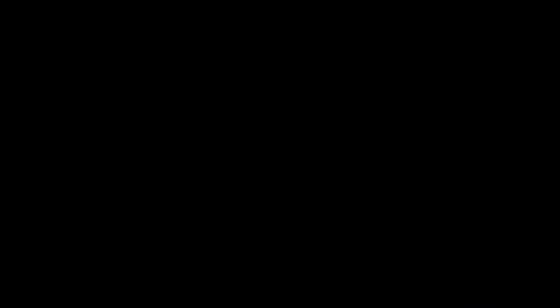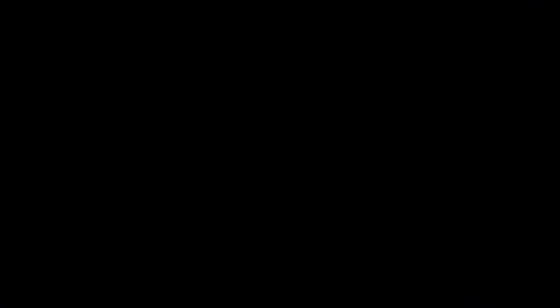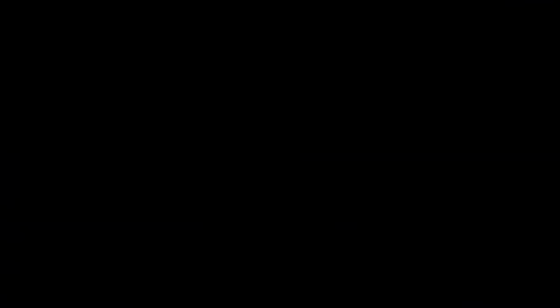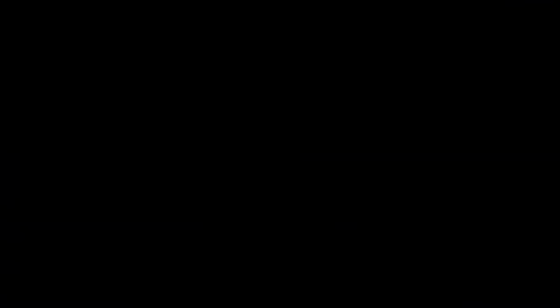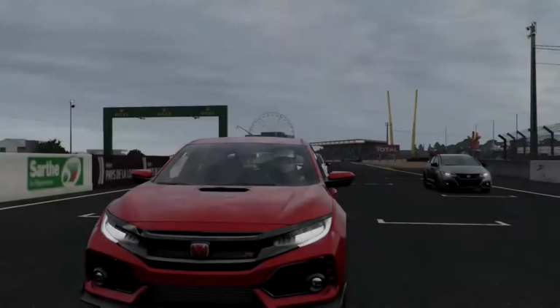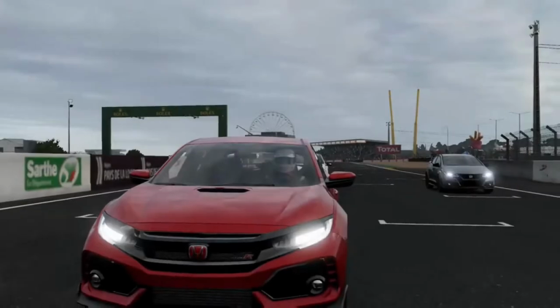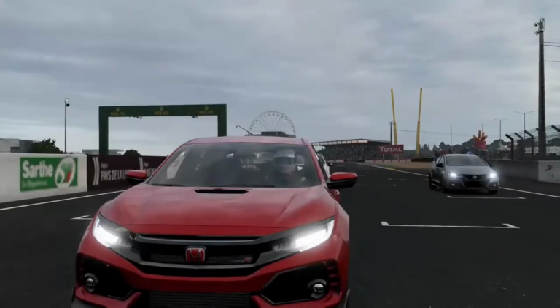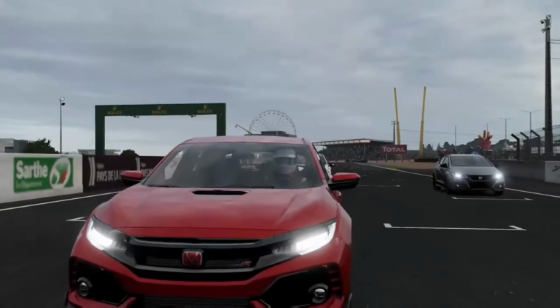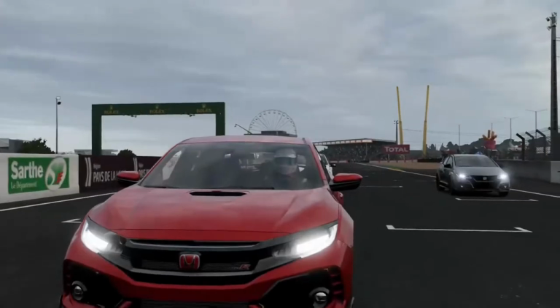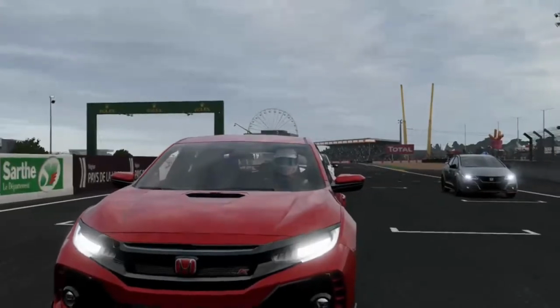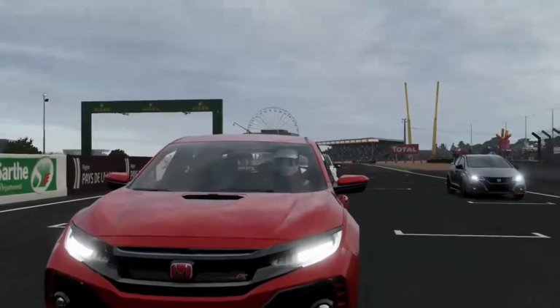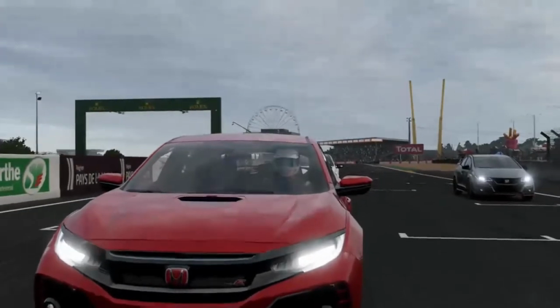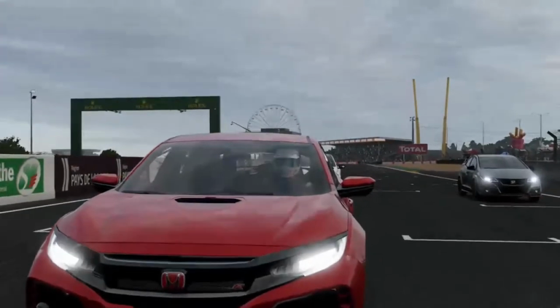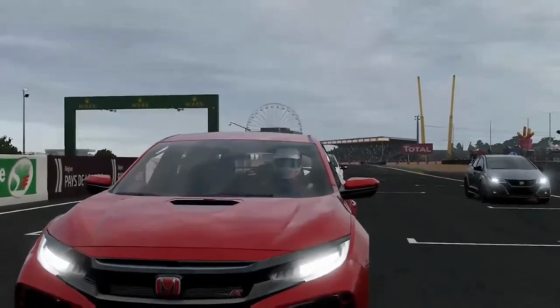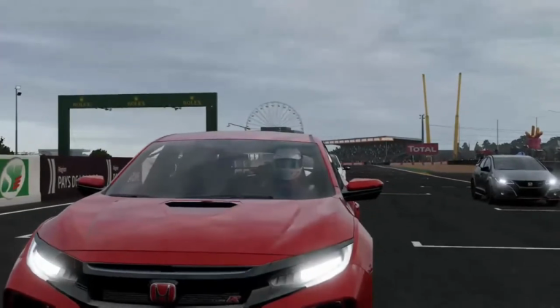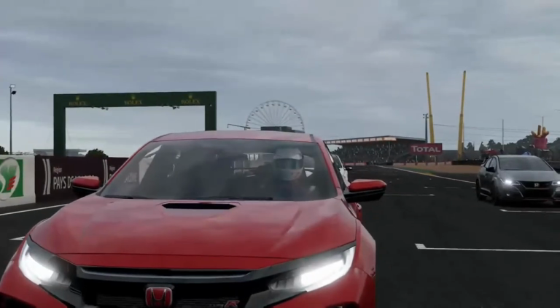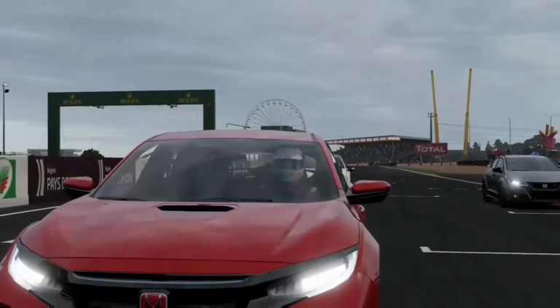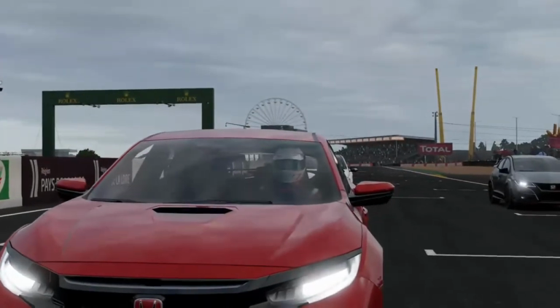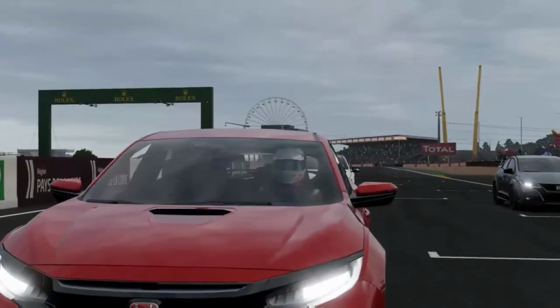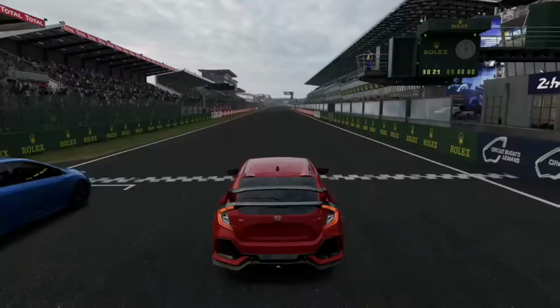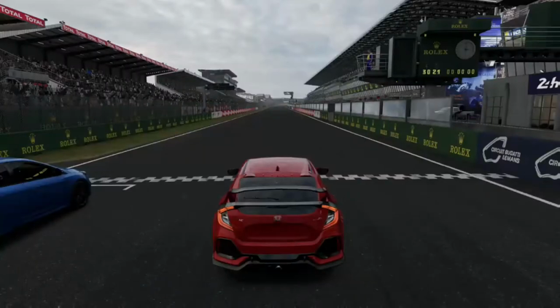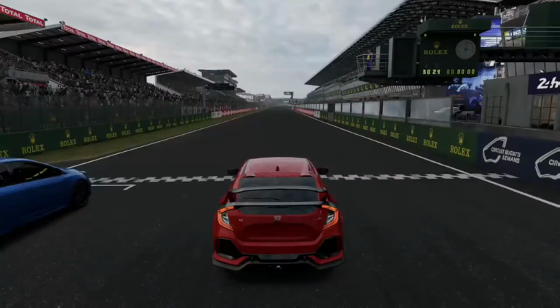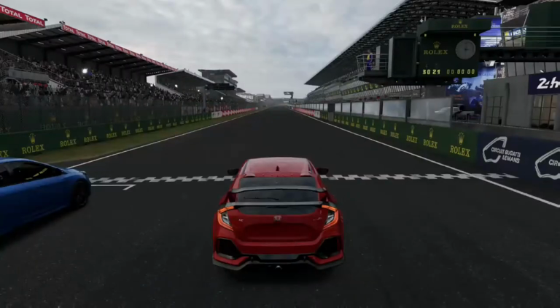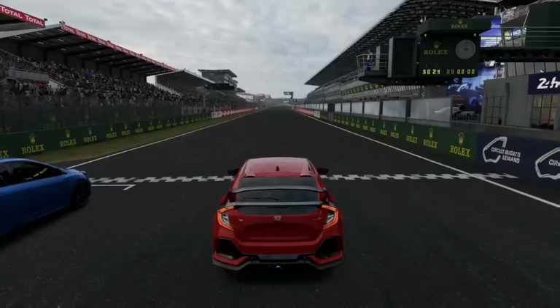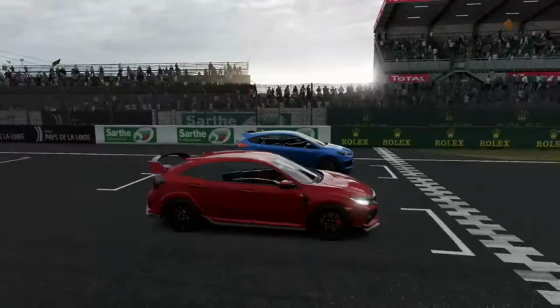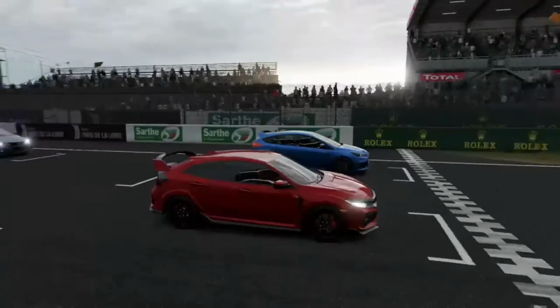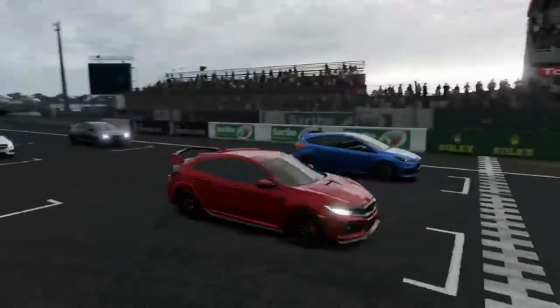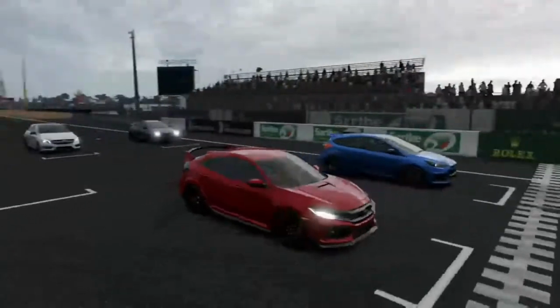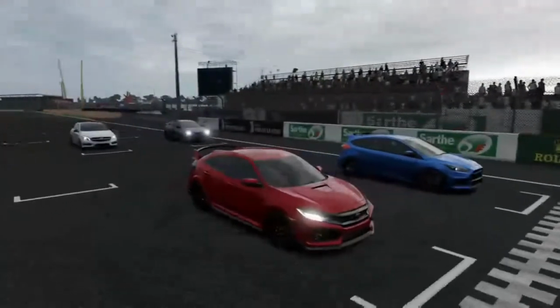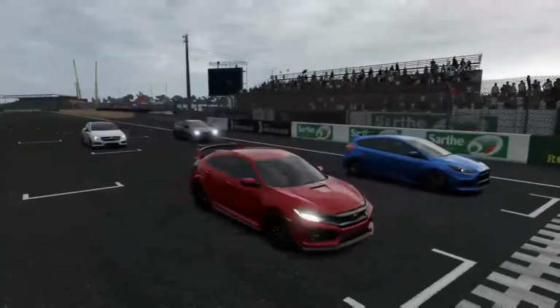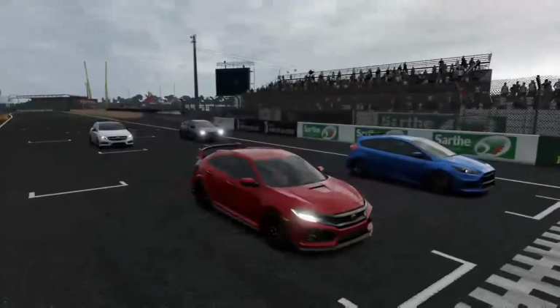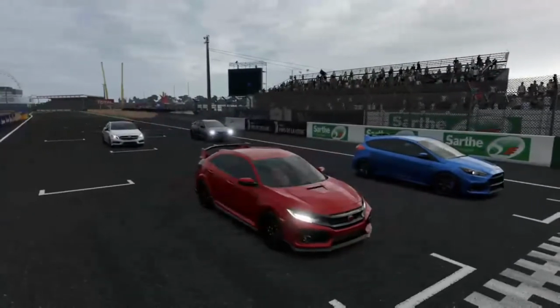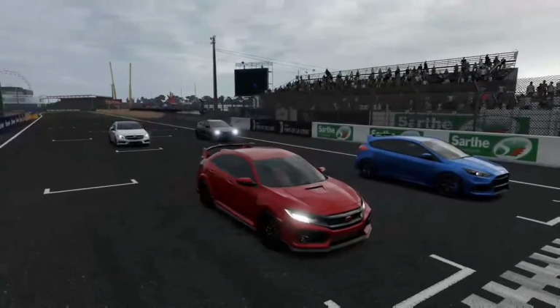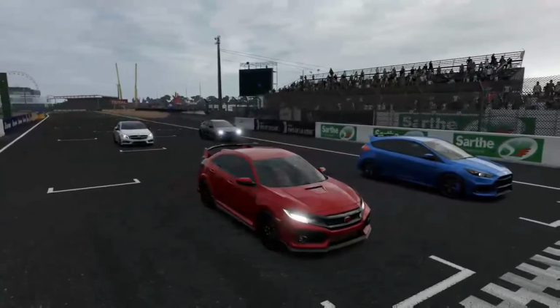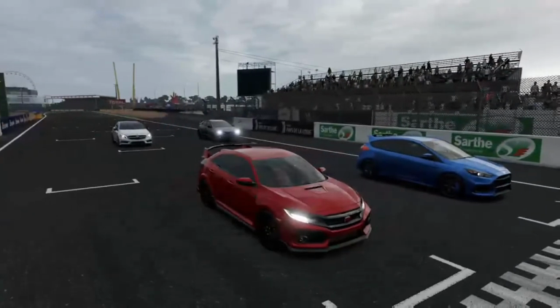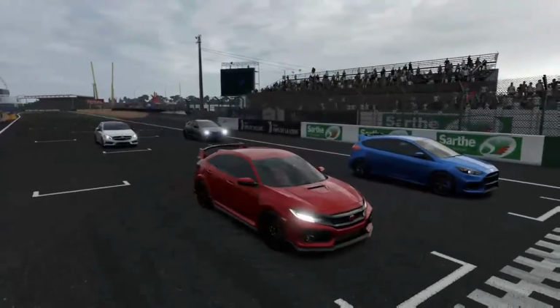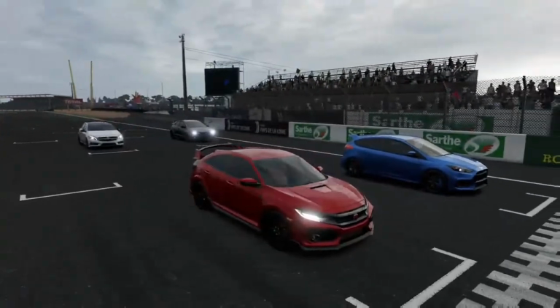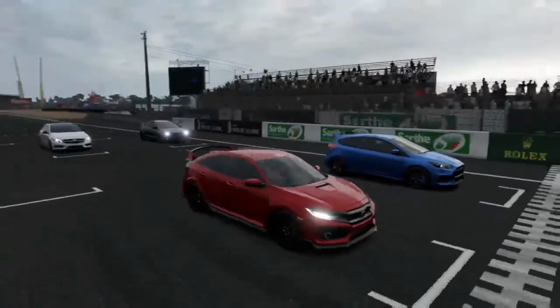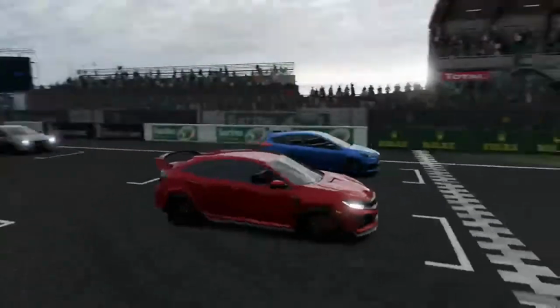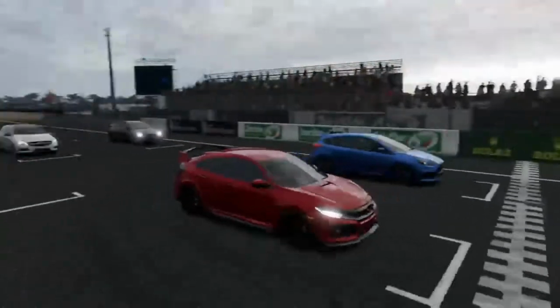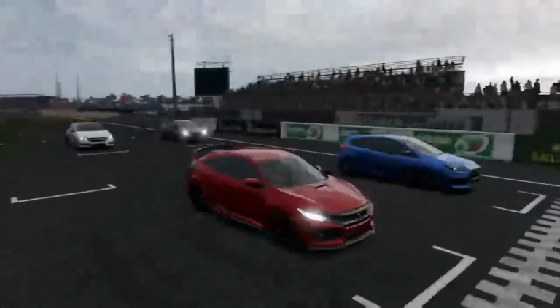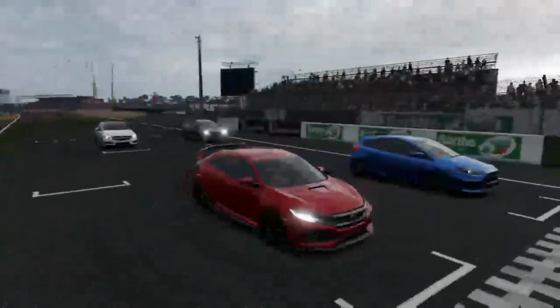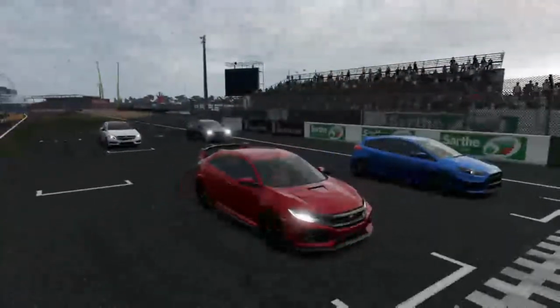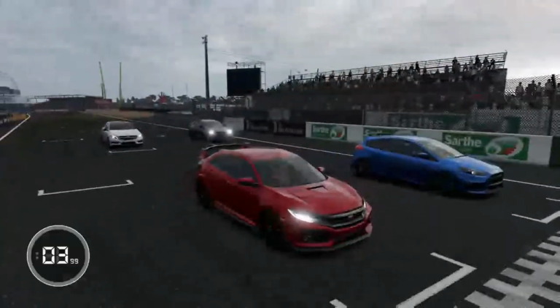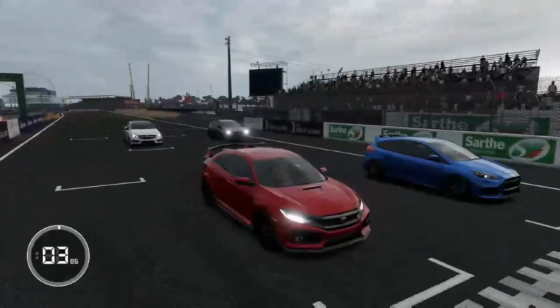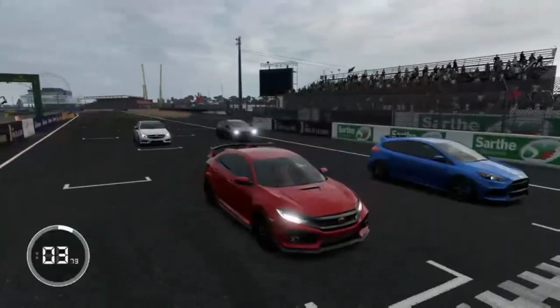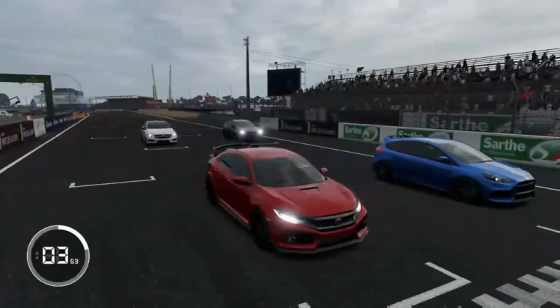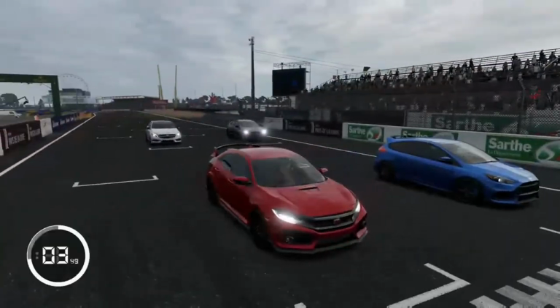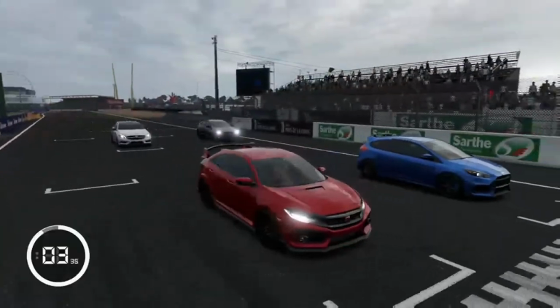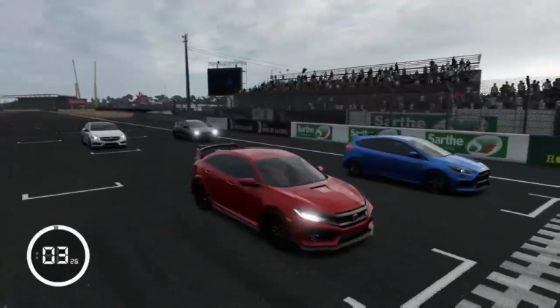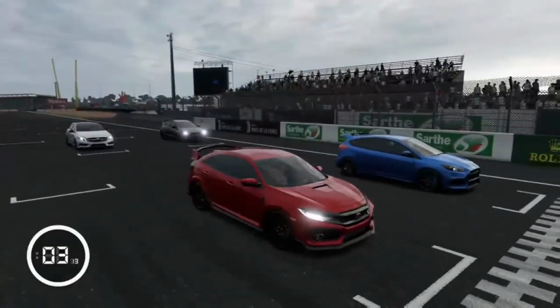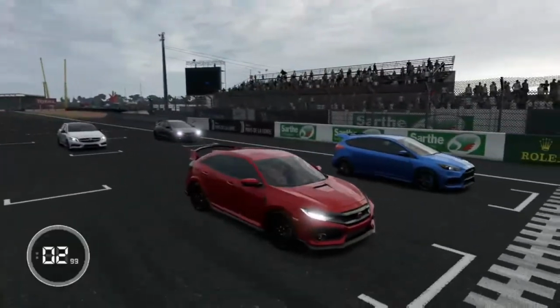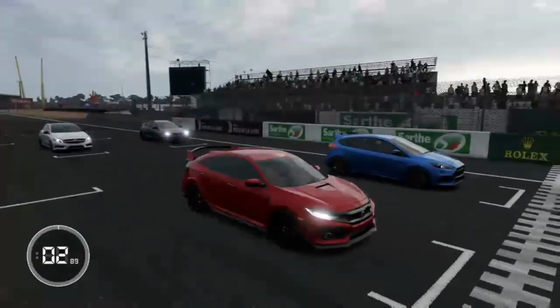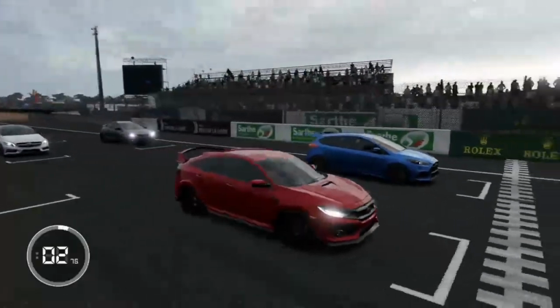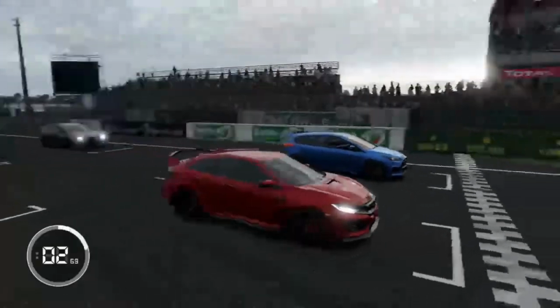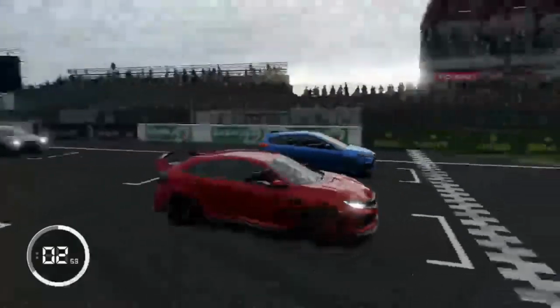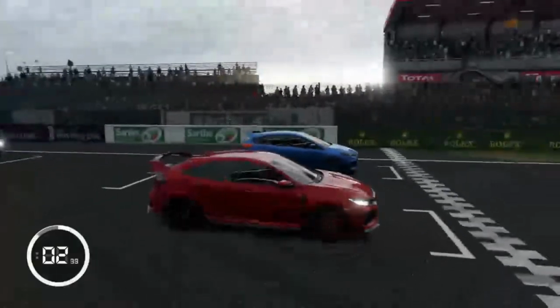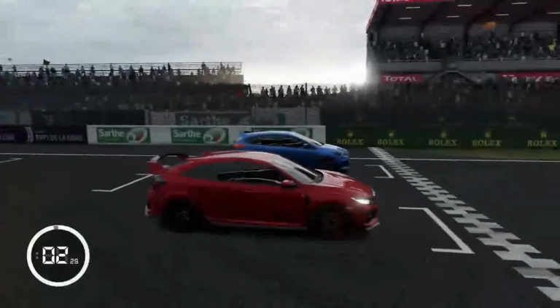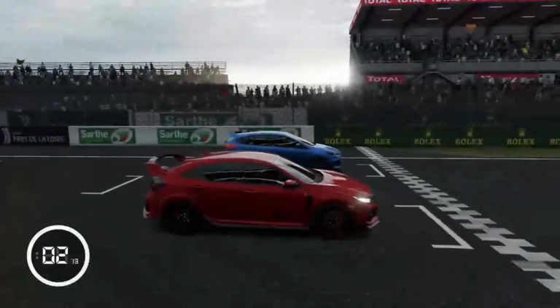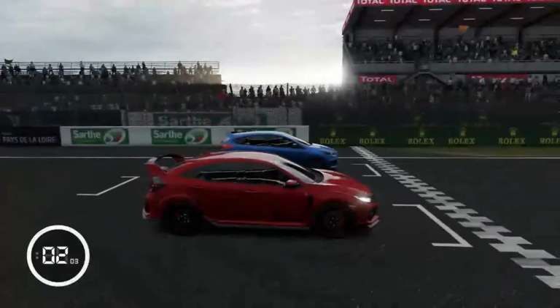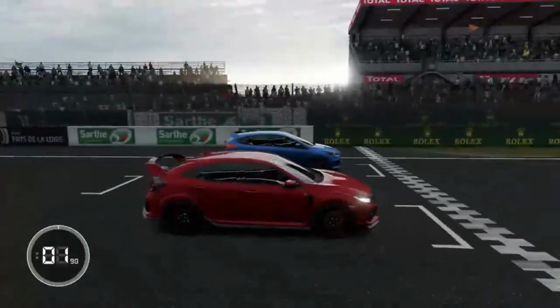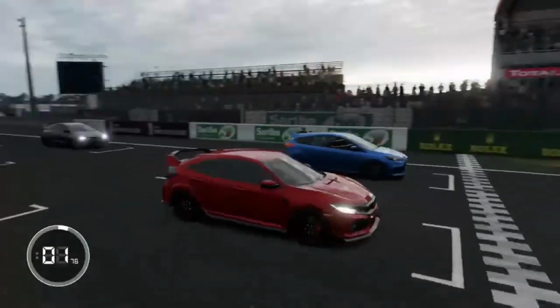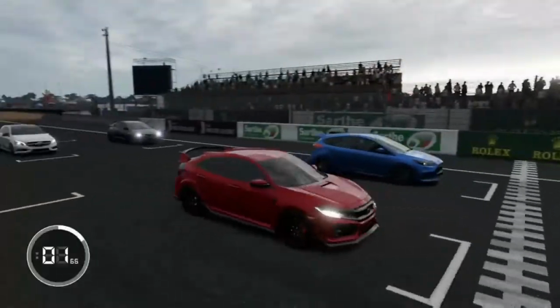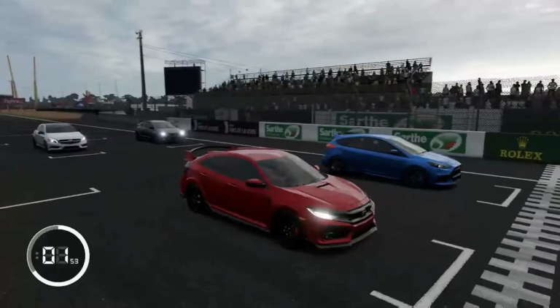We've come here to the Le Mans Bugatti circuit to test out four hatchbacks, including obviously the new Civic.